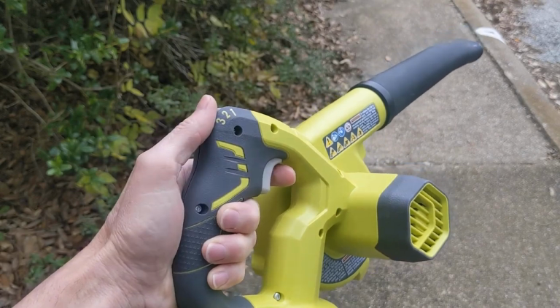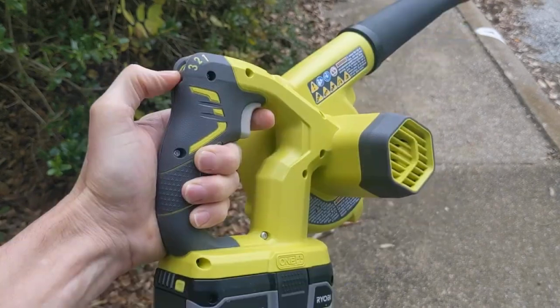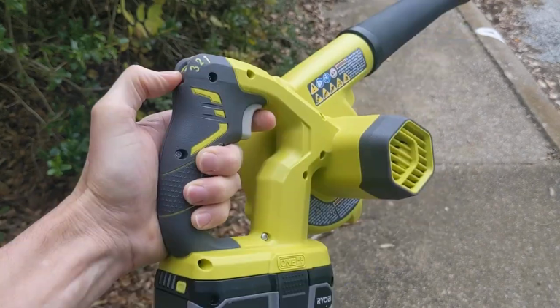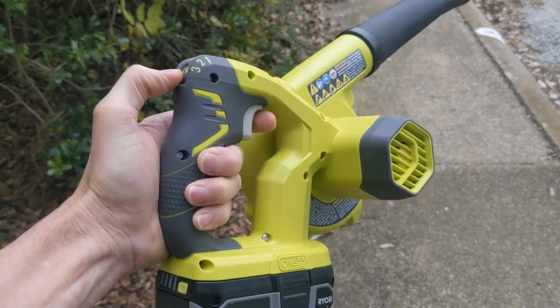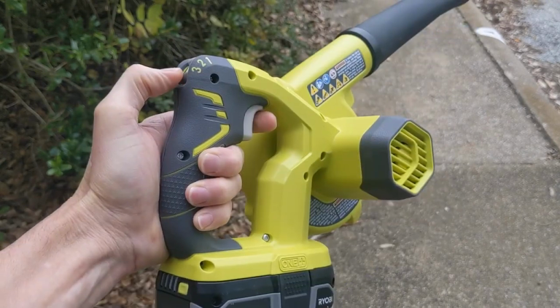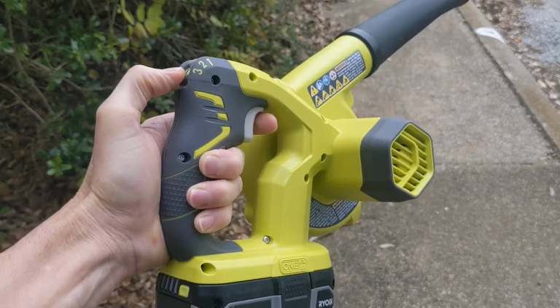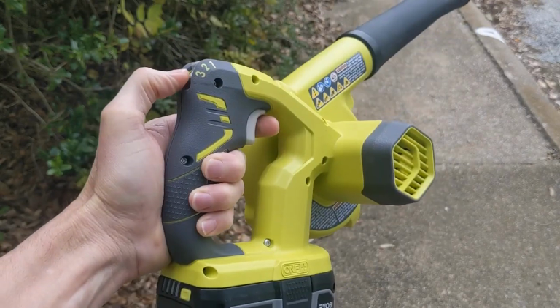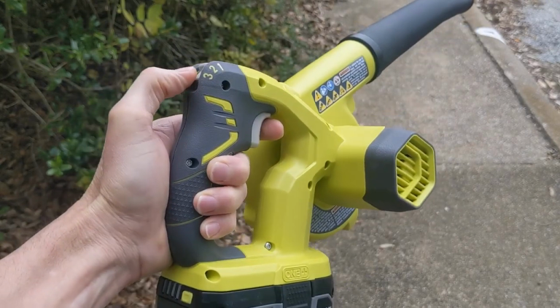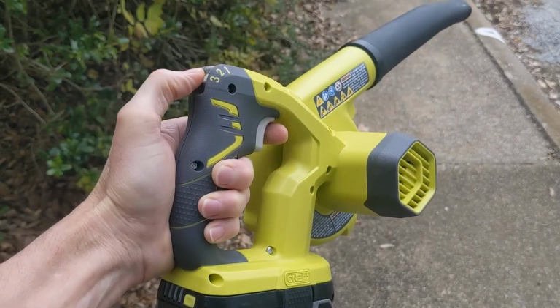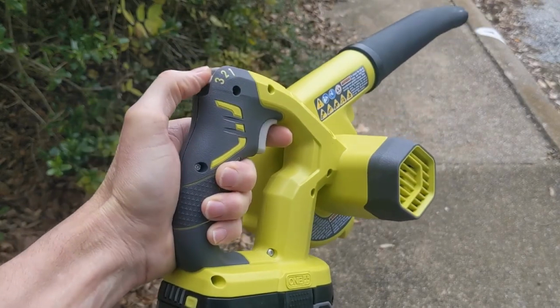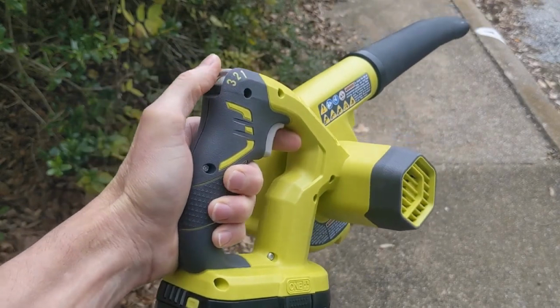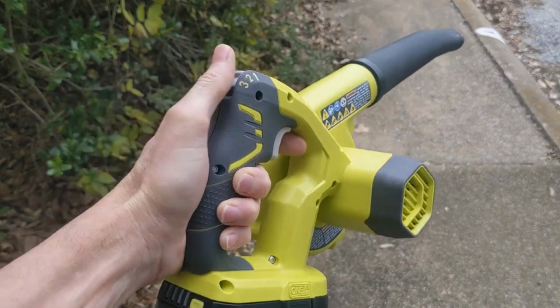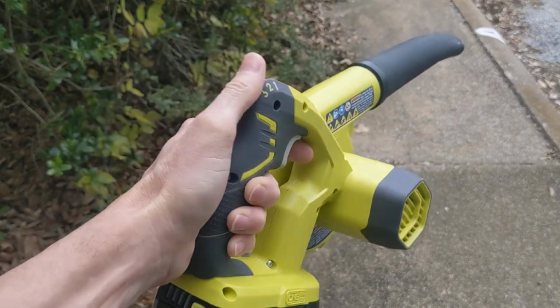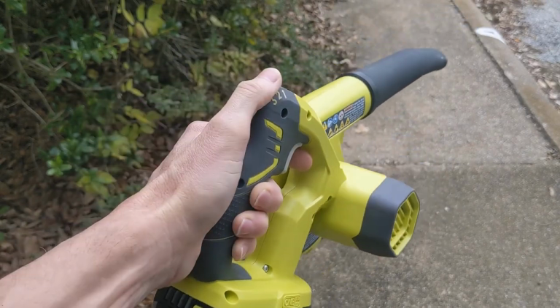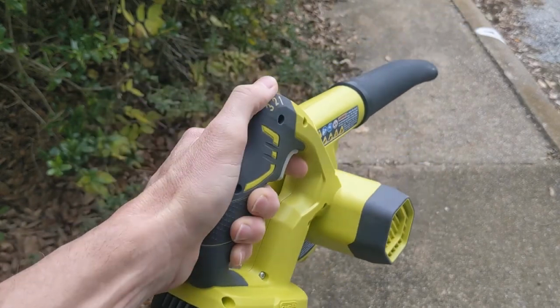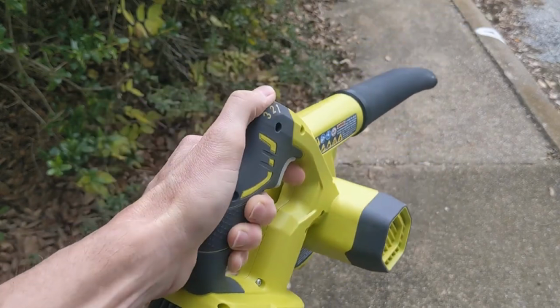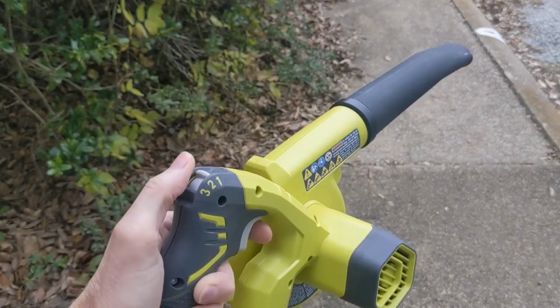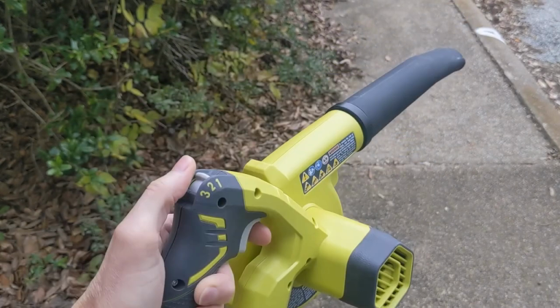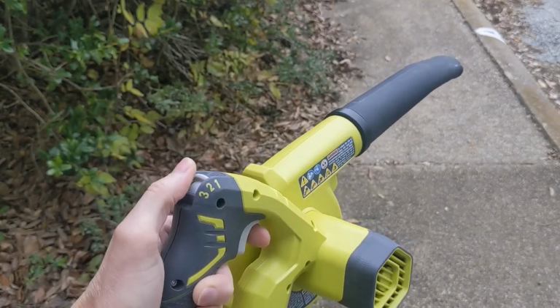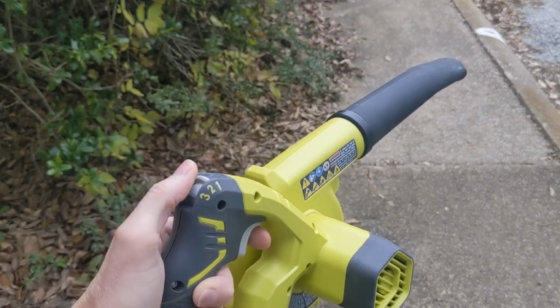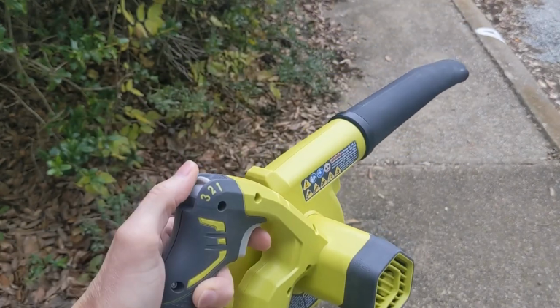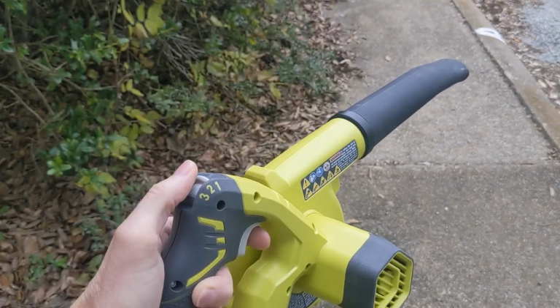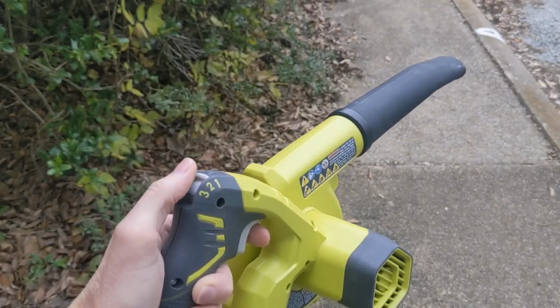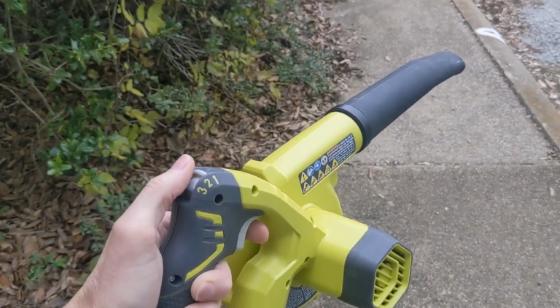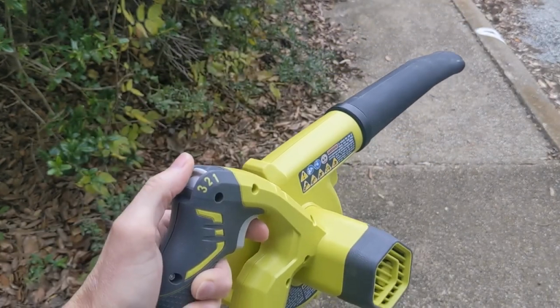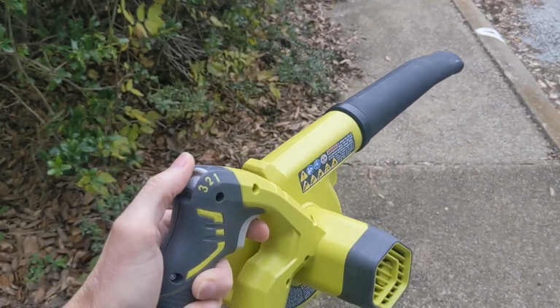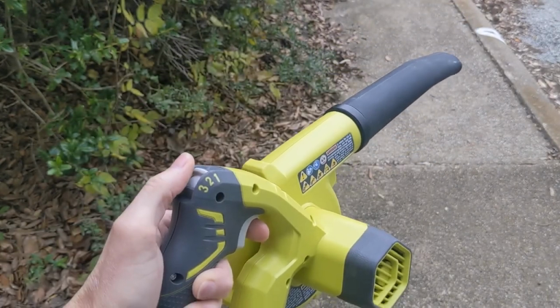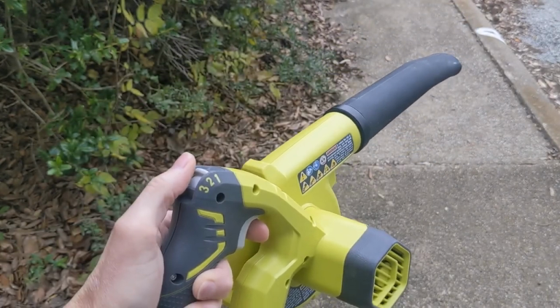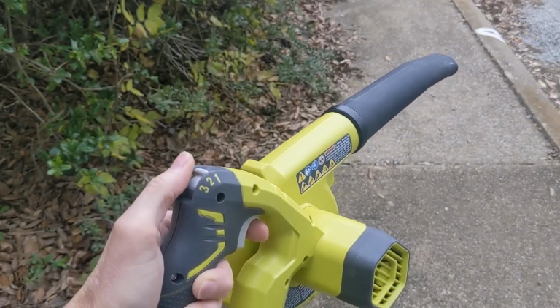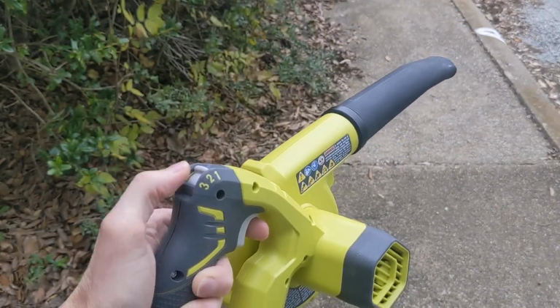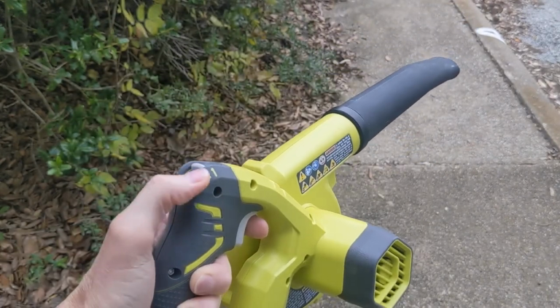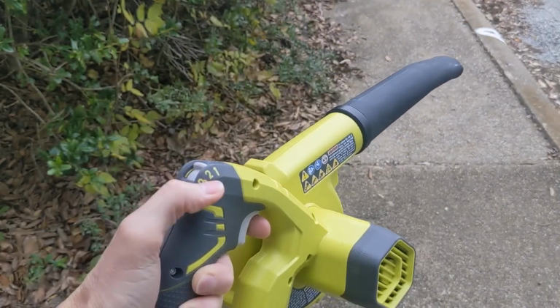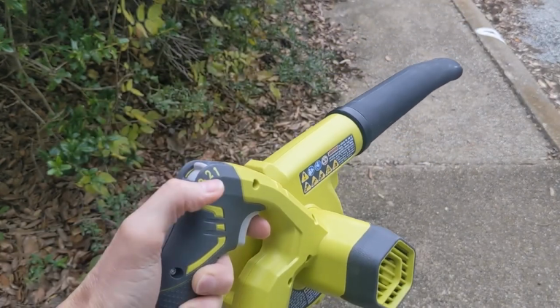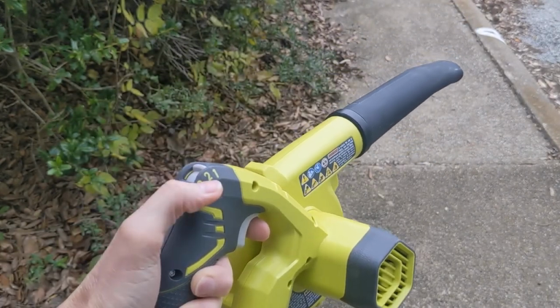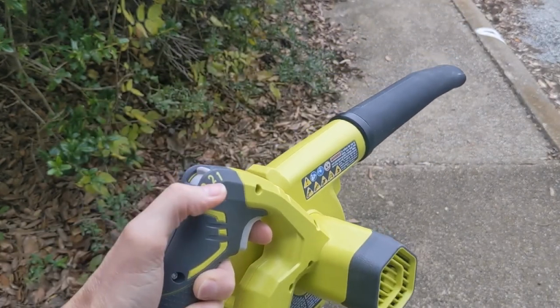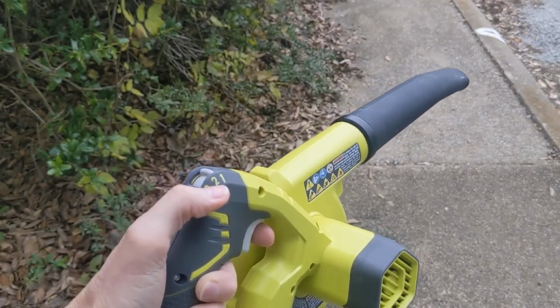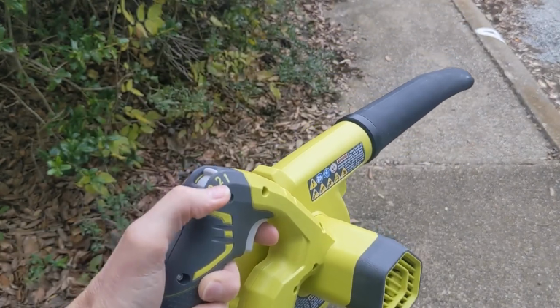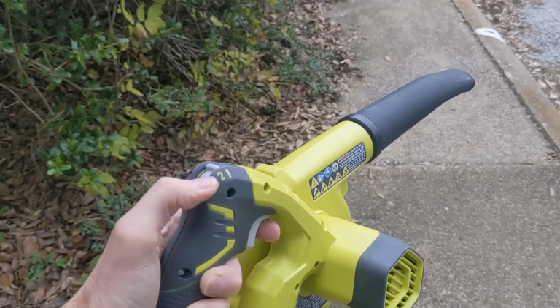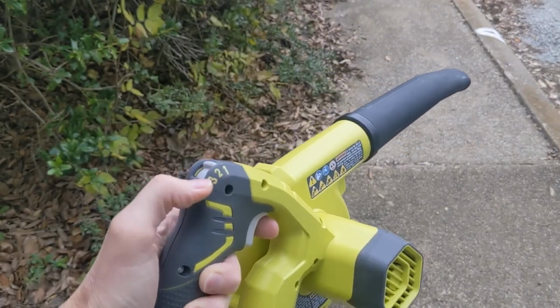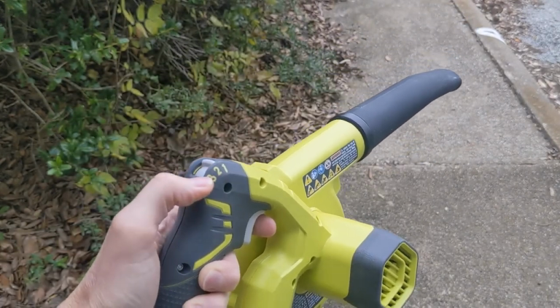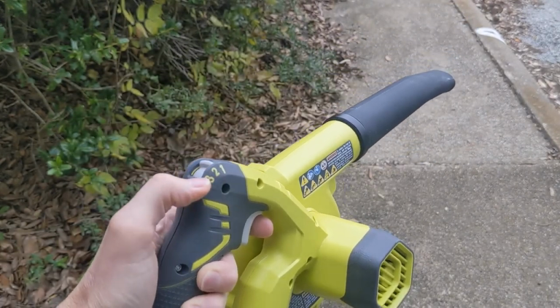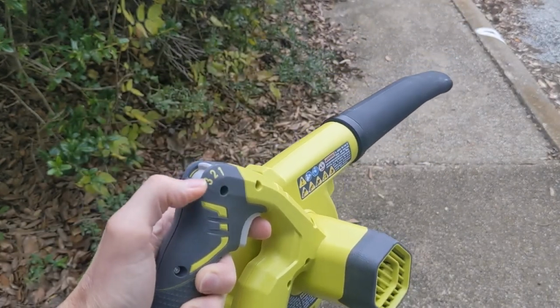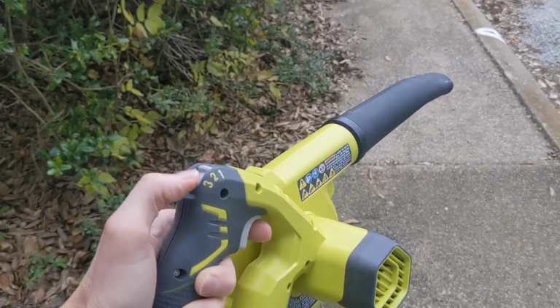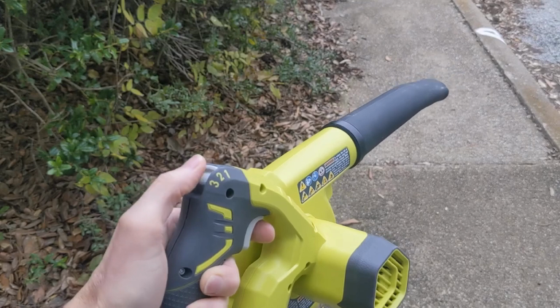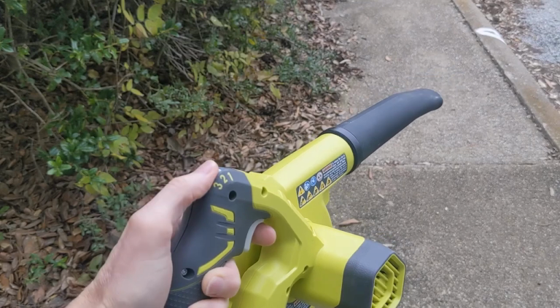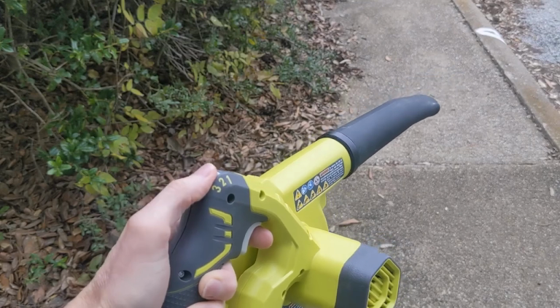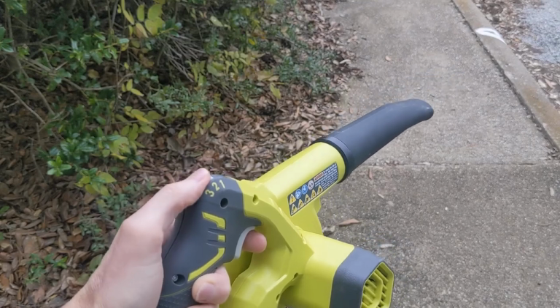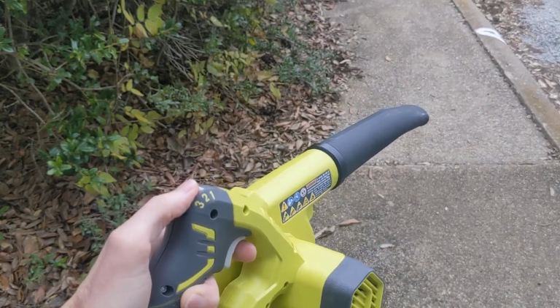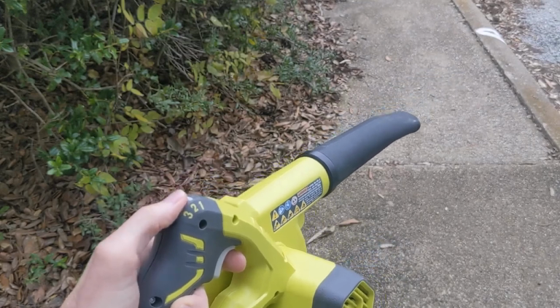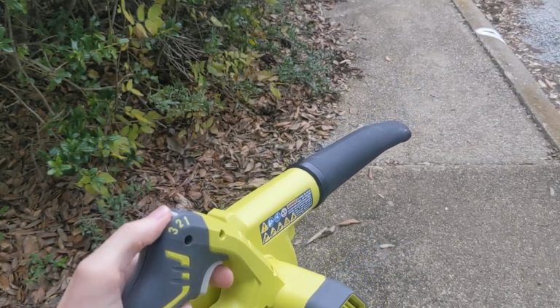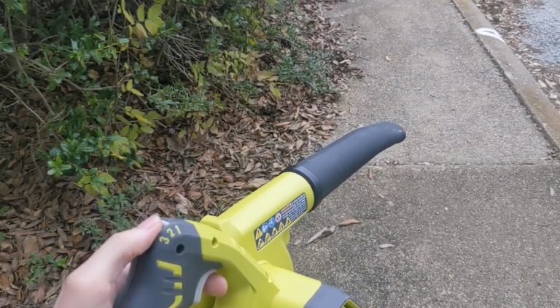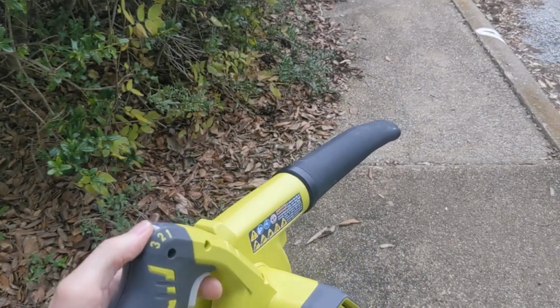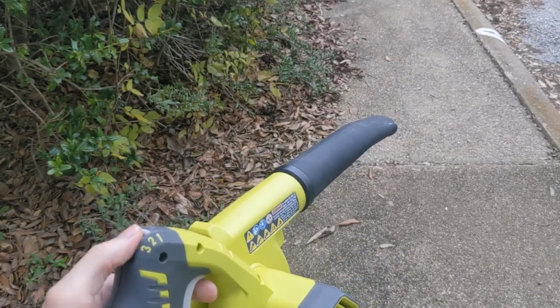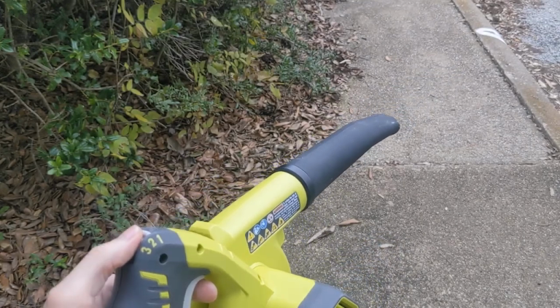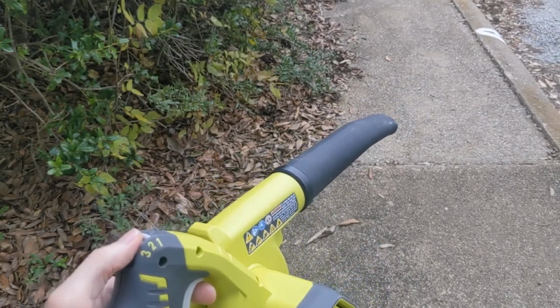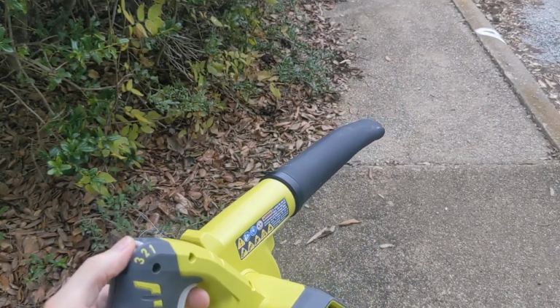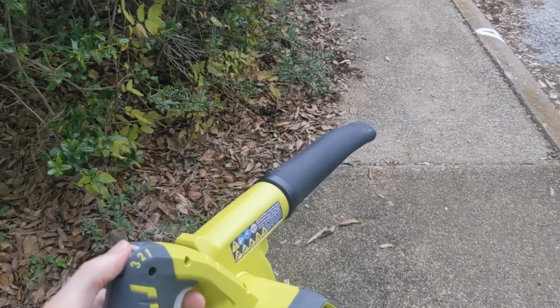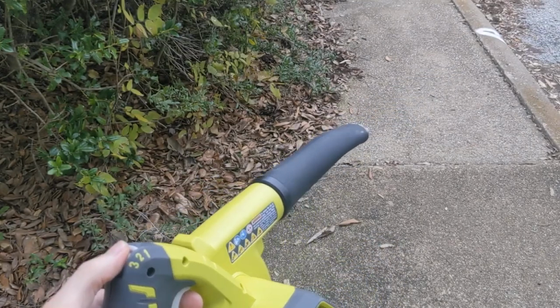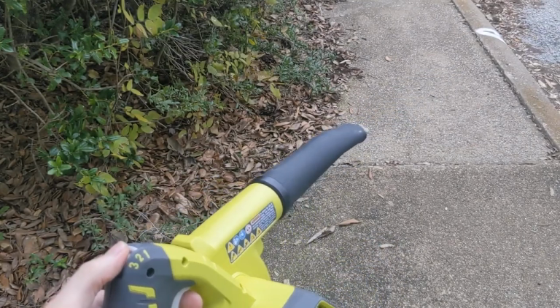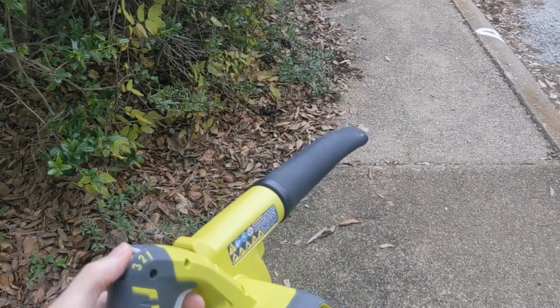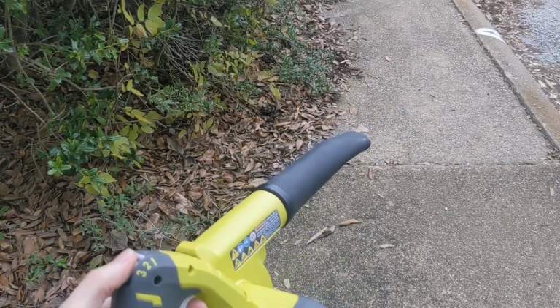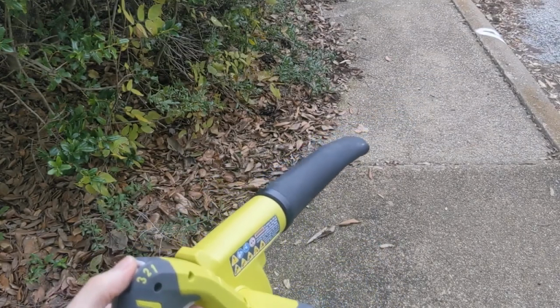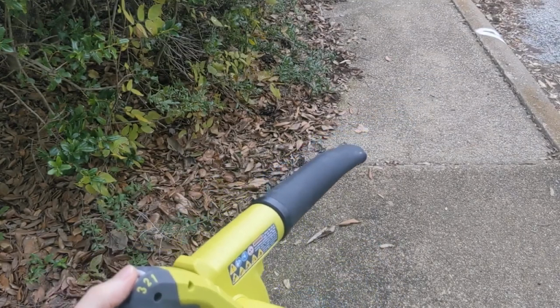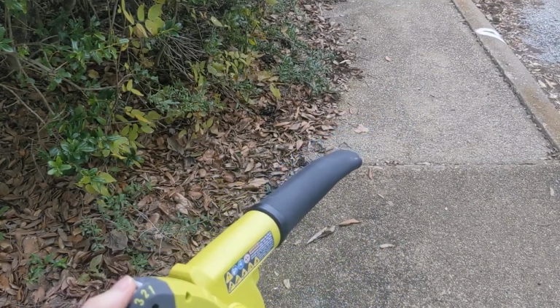Let's take a look and see it in action. We'll do speed one, then speed two, and speed three, so you can get an idea of the blowing power.